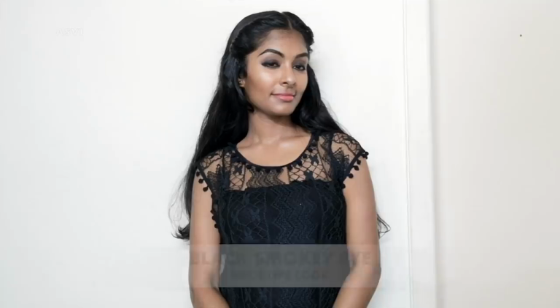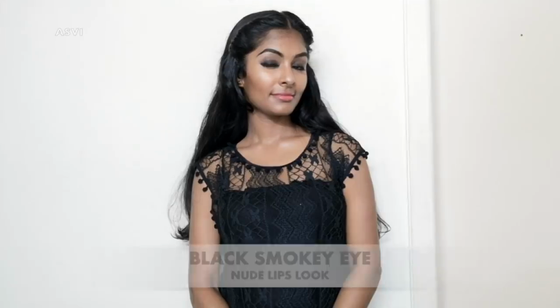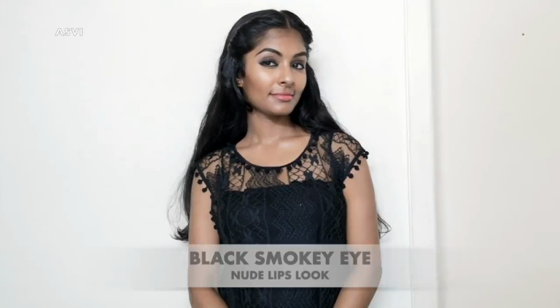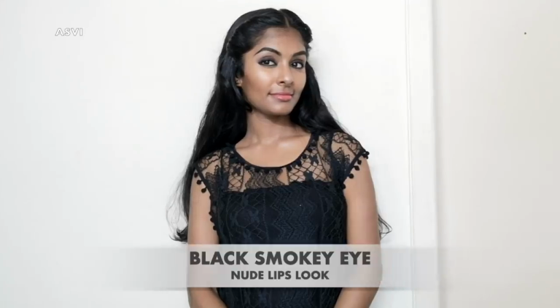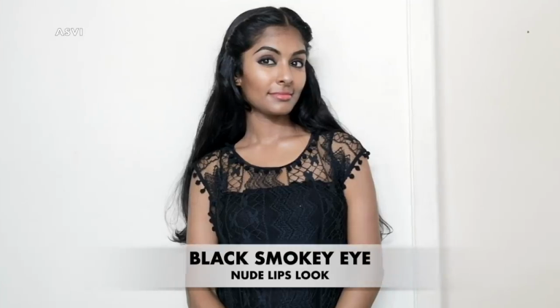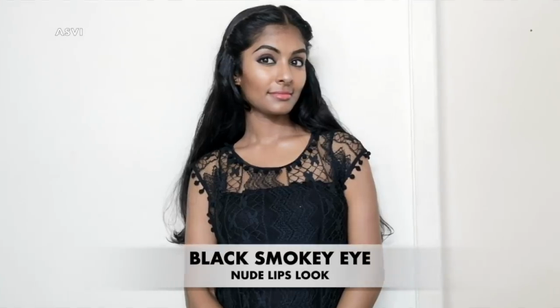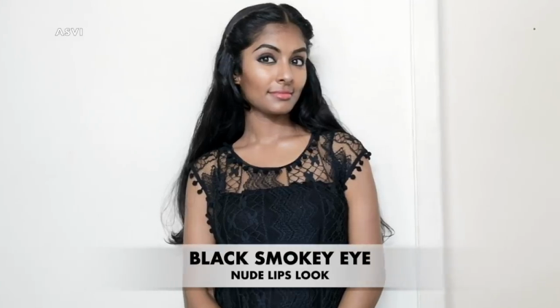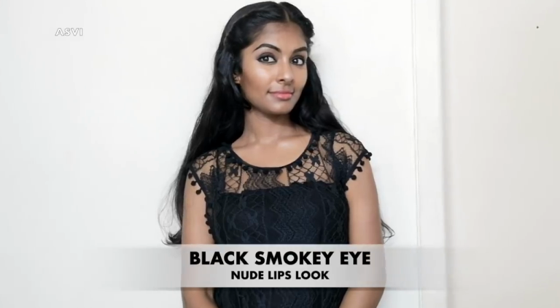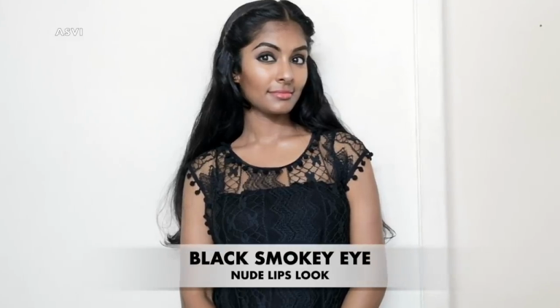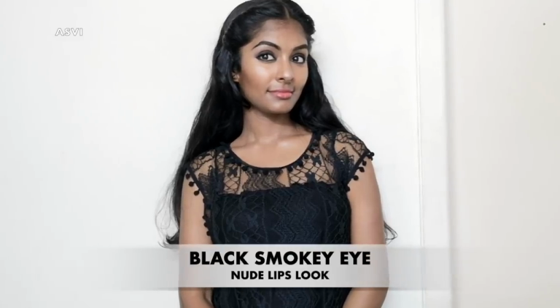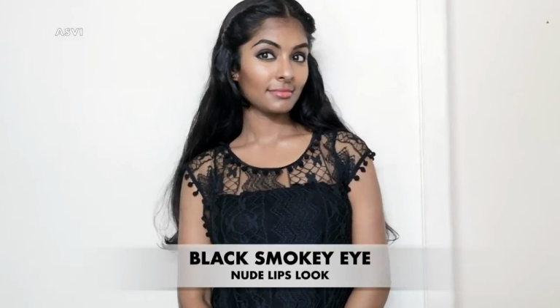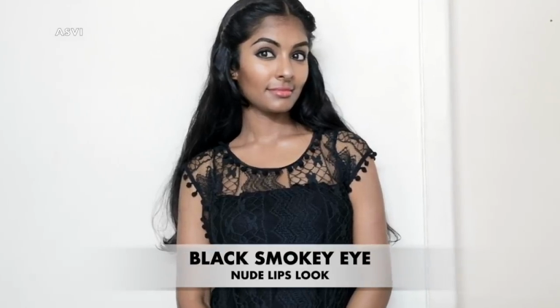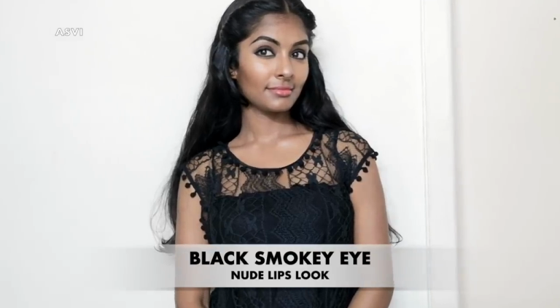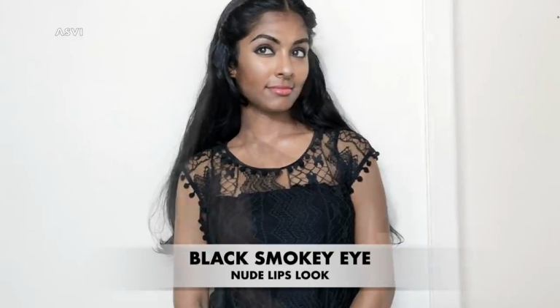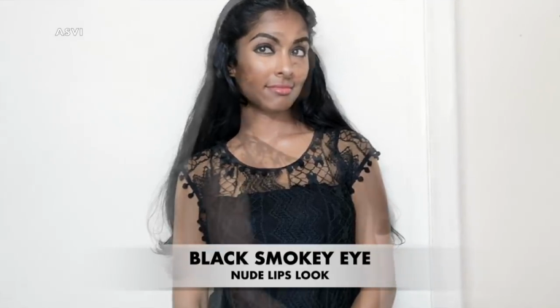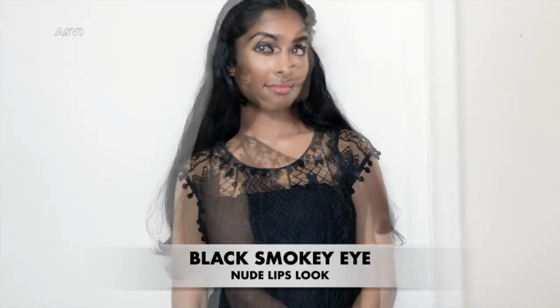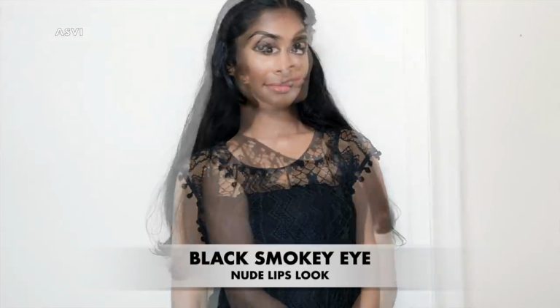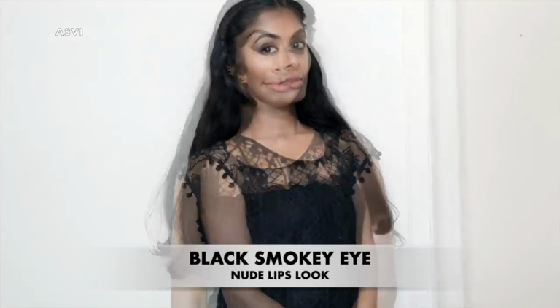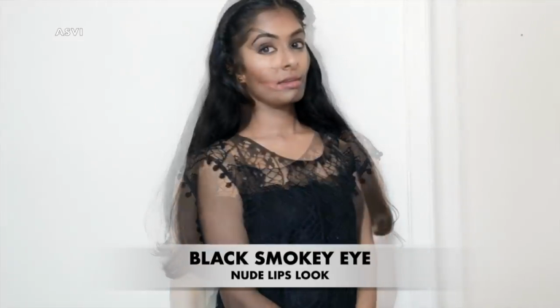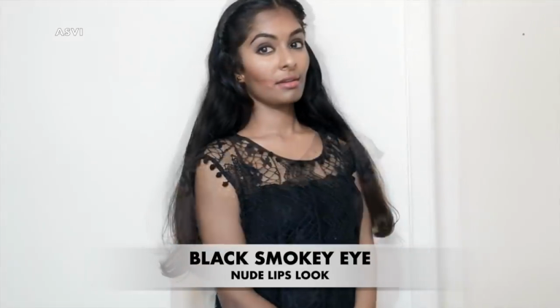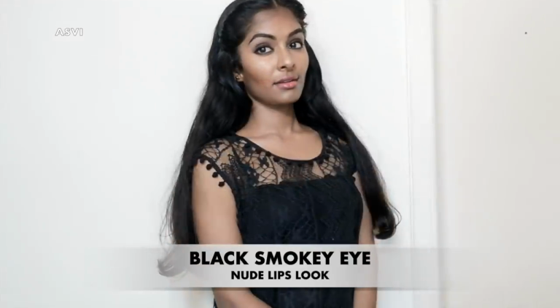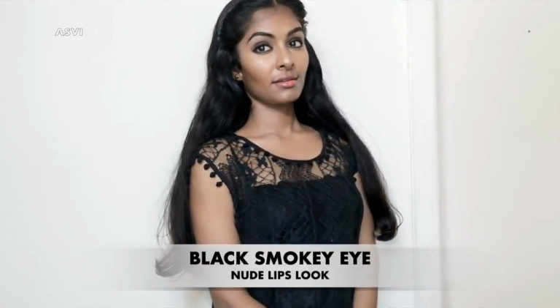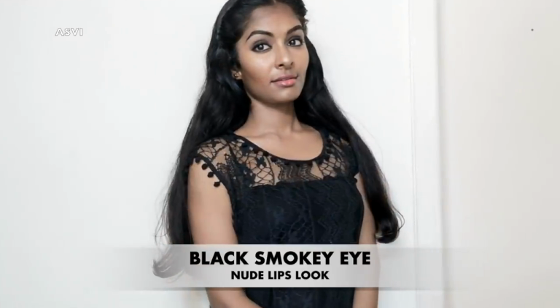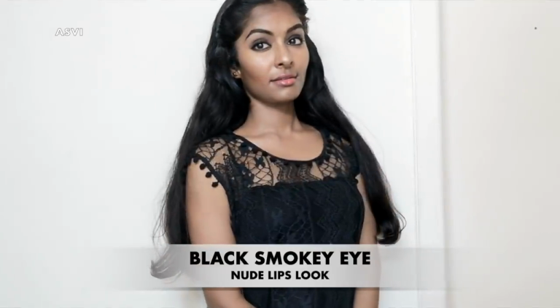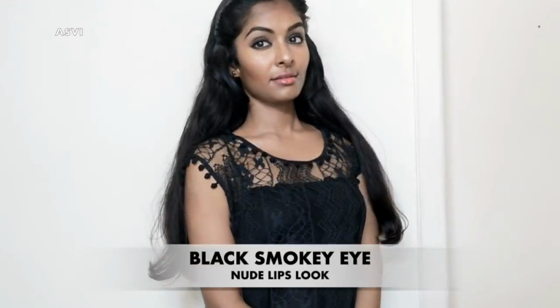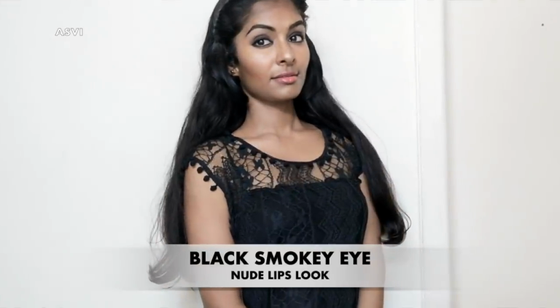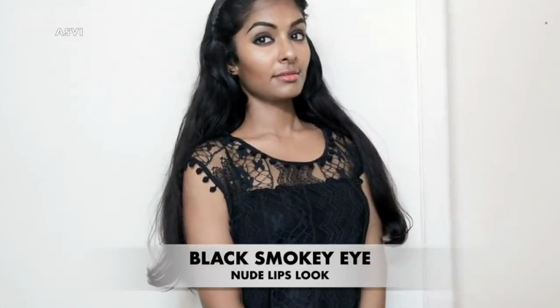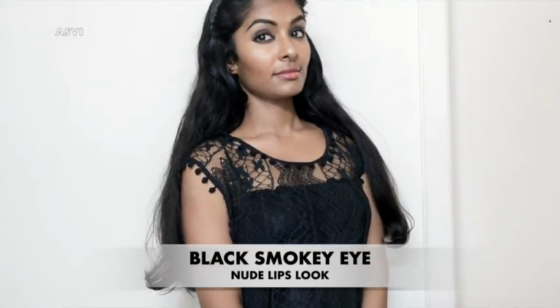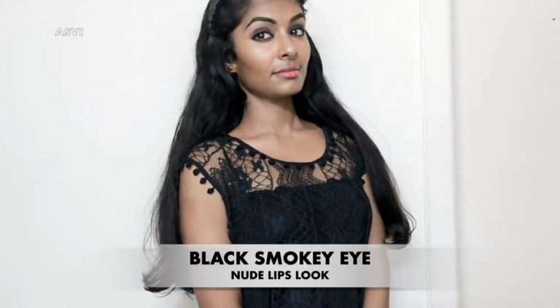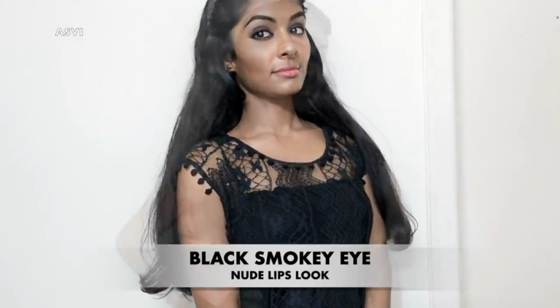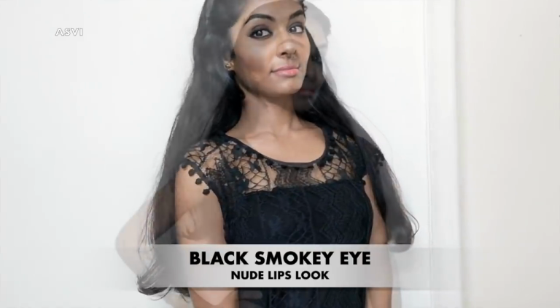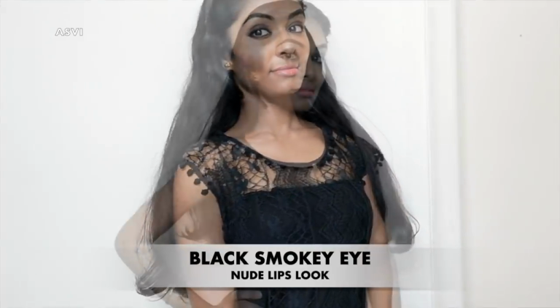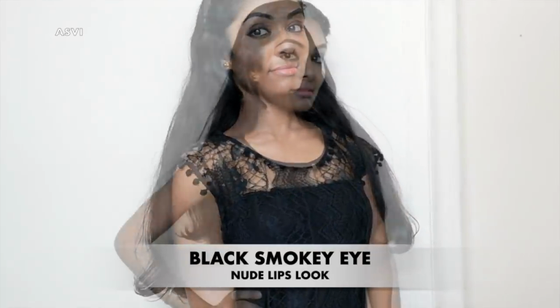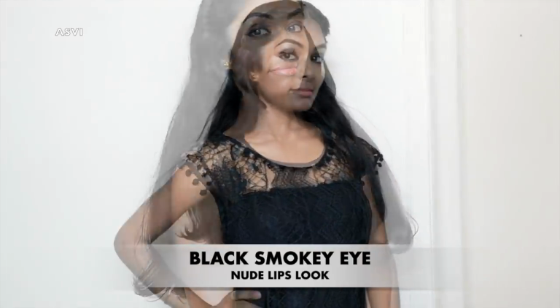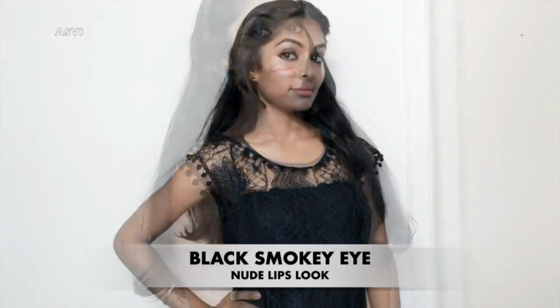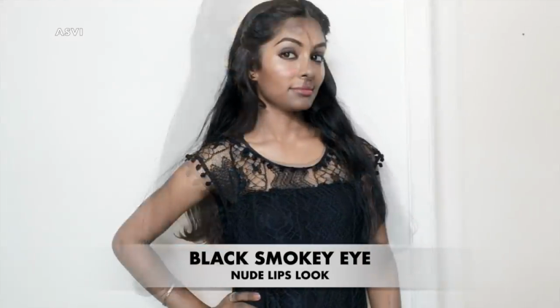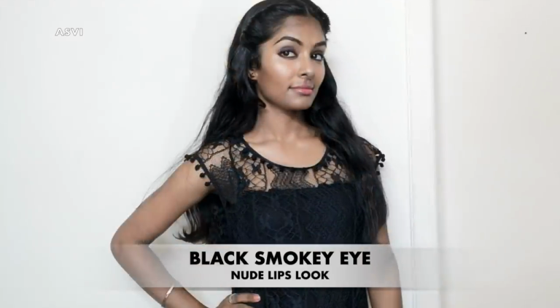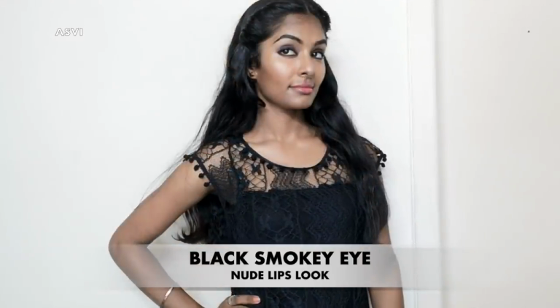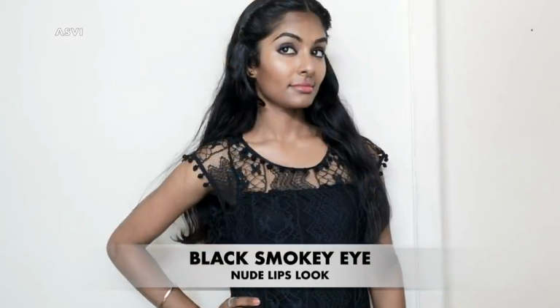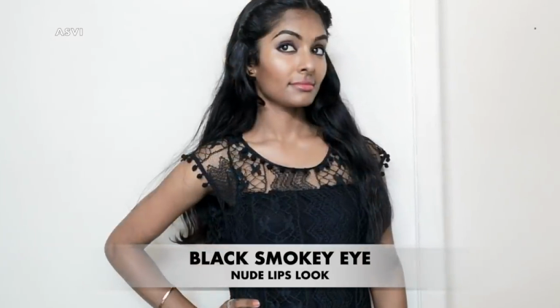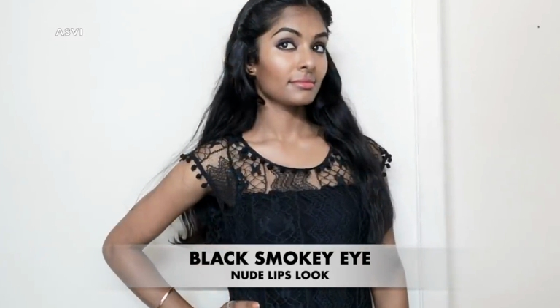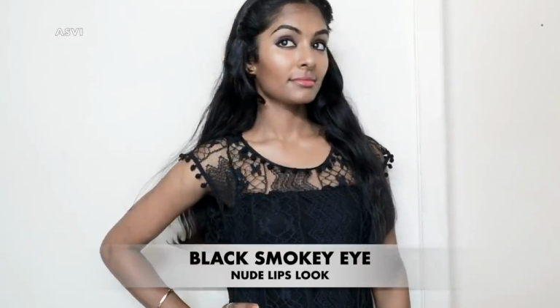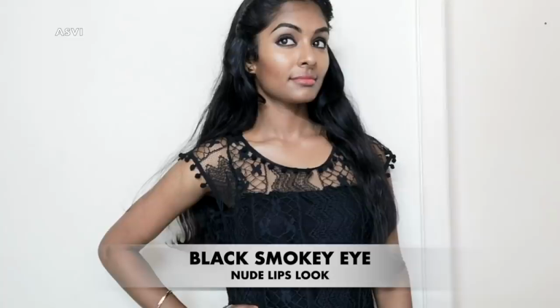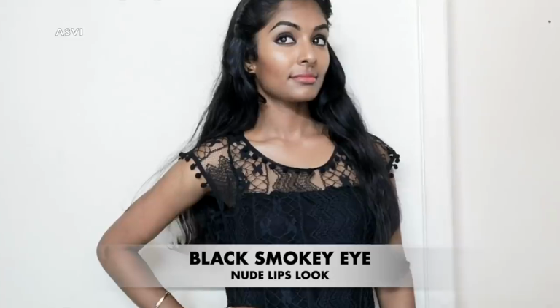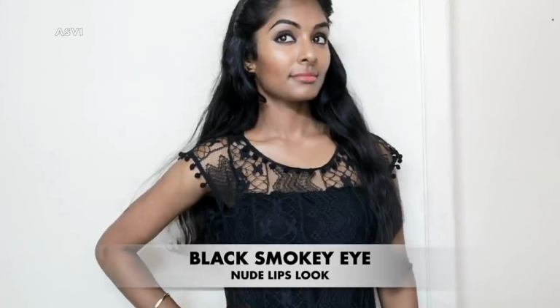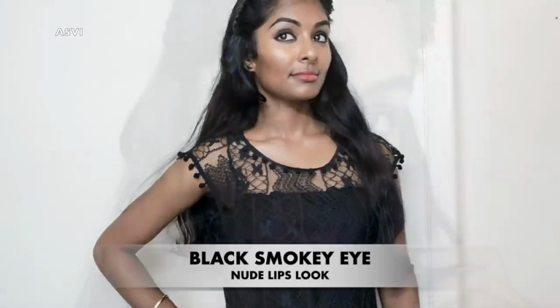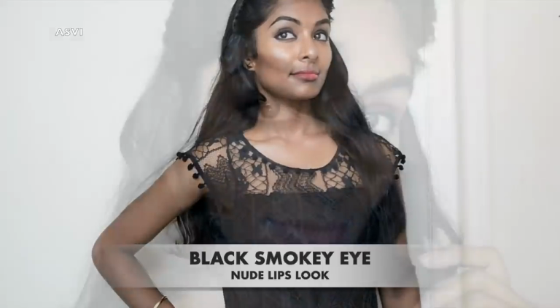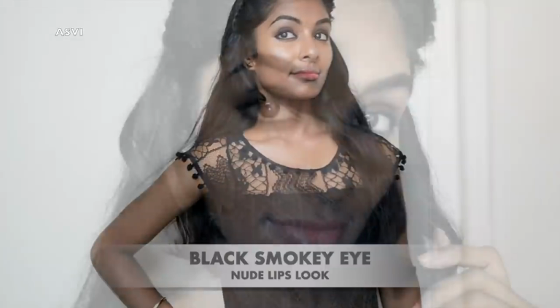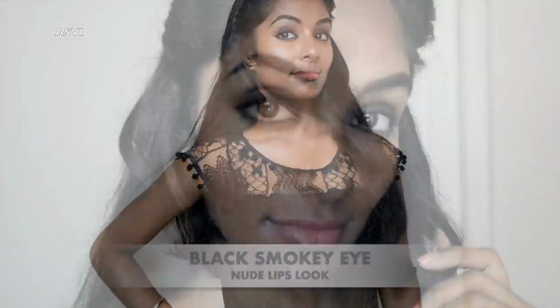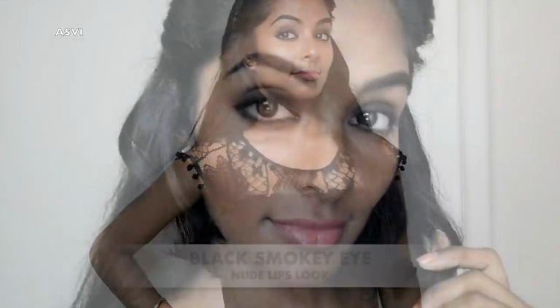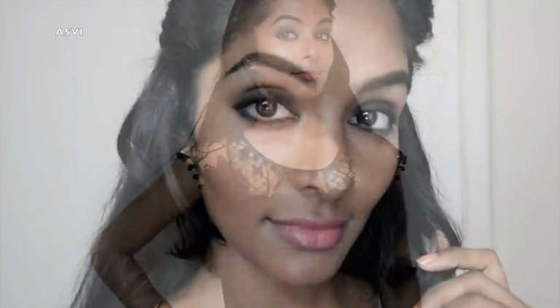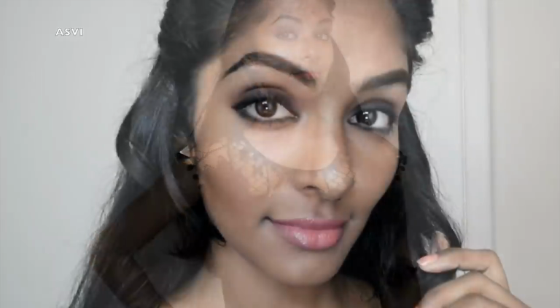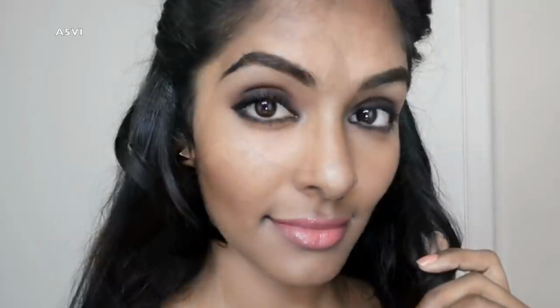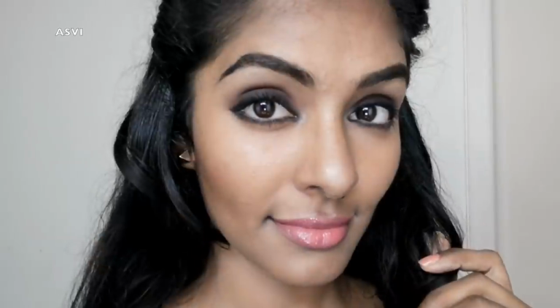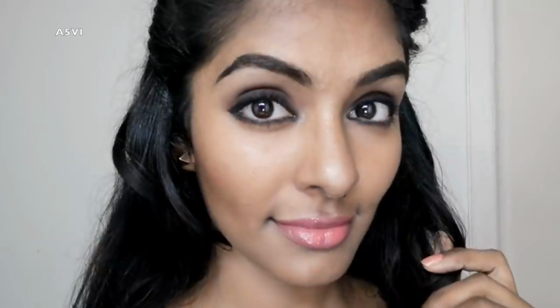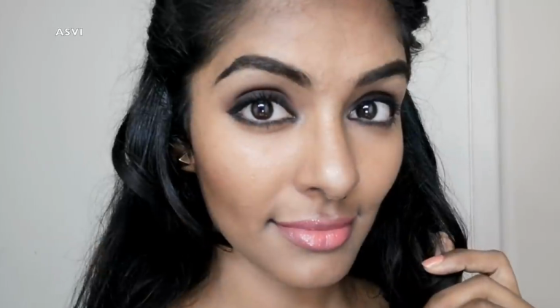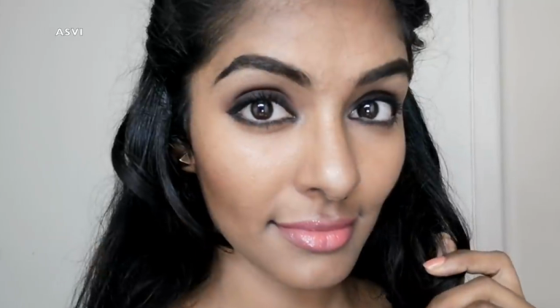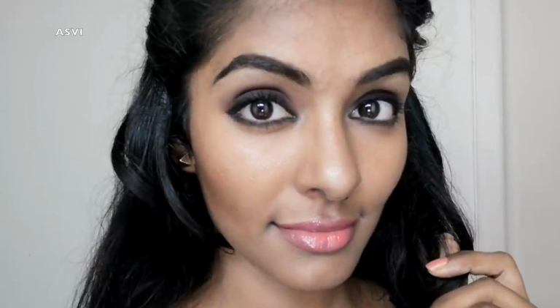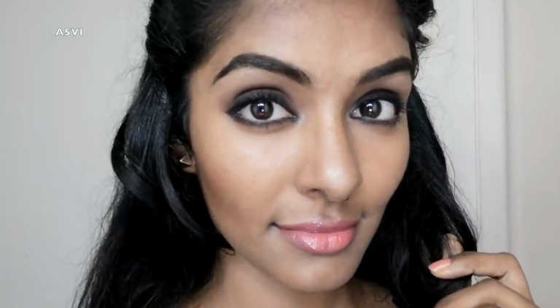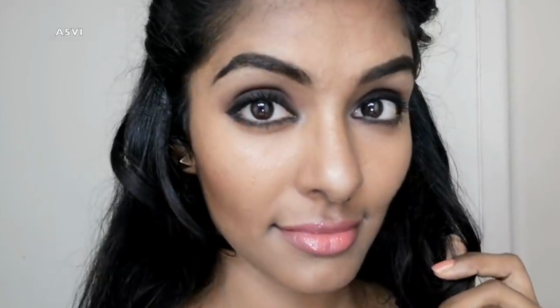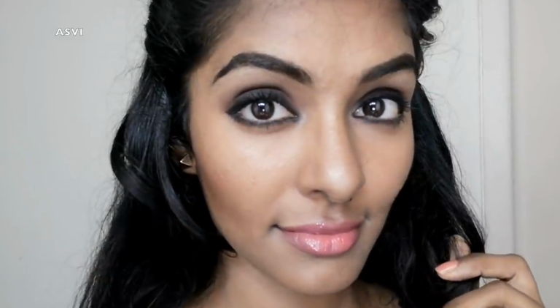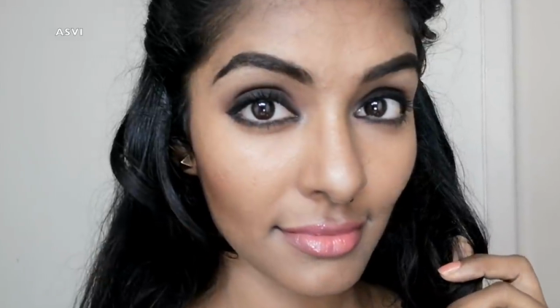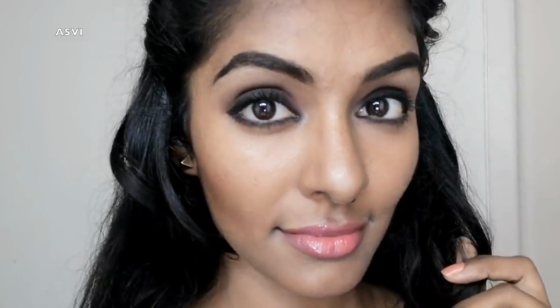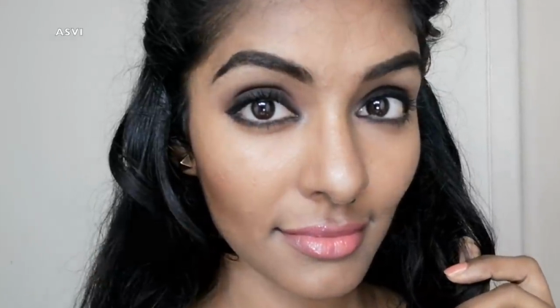Hi, my name is Rashithi. Welcome to Asvi Malayal. In this video, we are going to show you a Nithya Menen inspired makeup look.